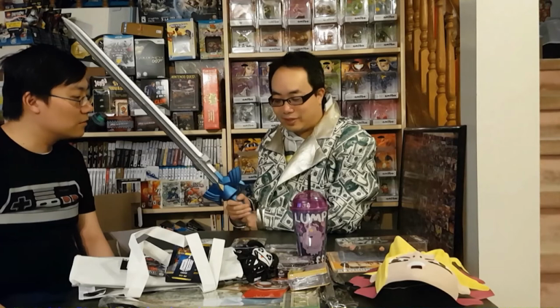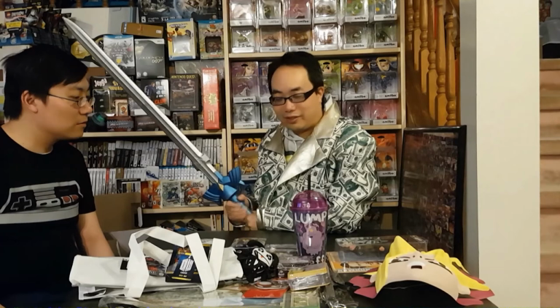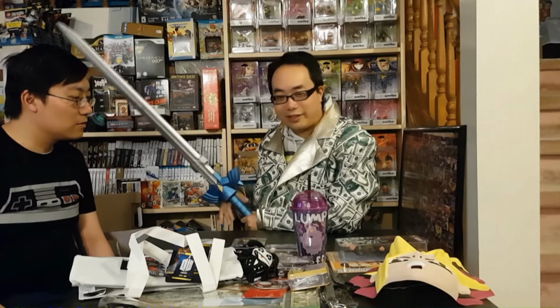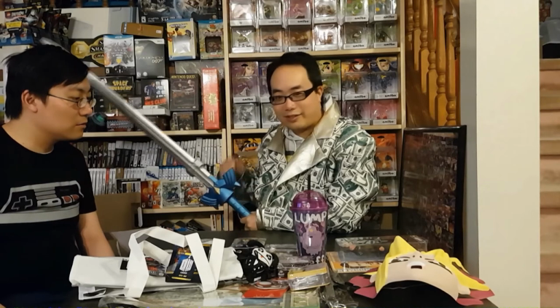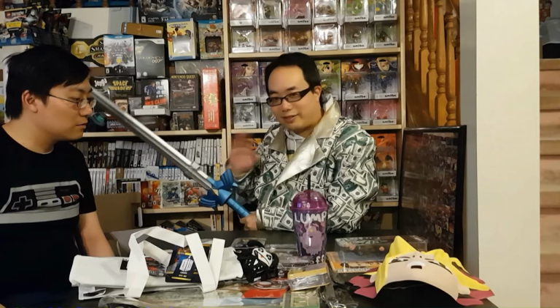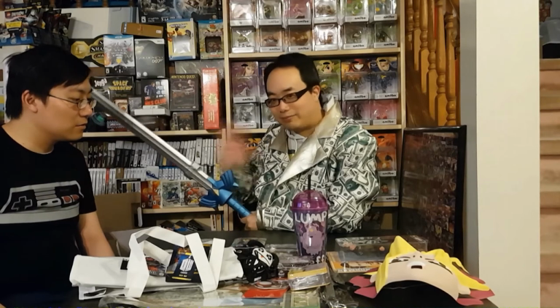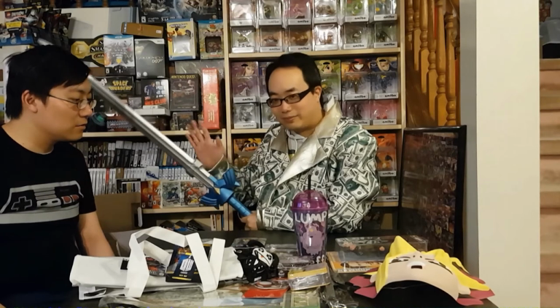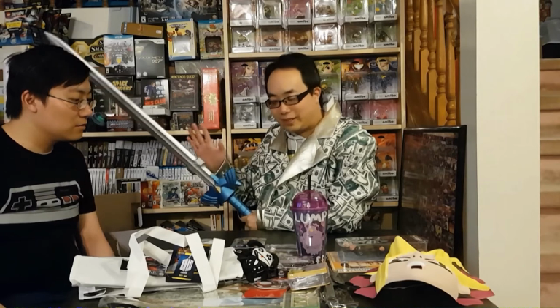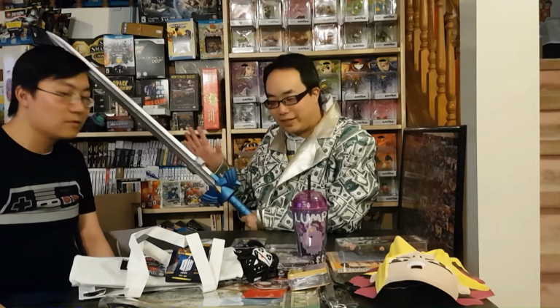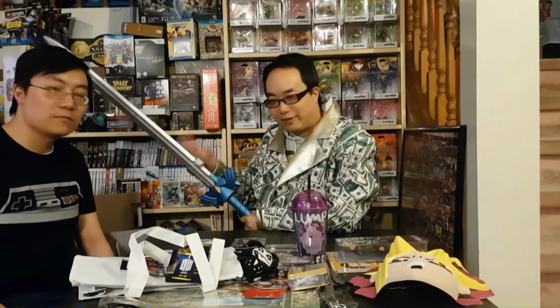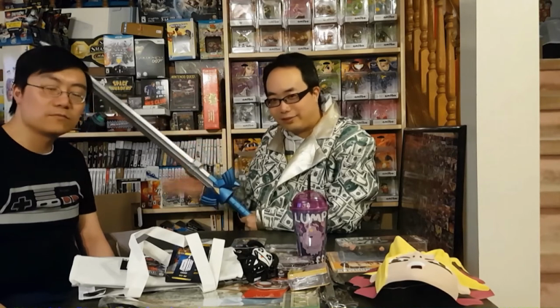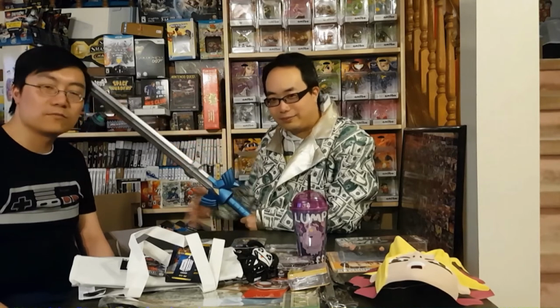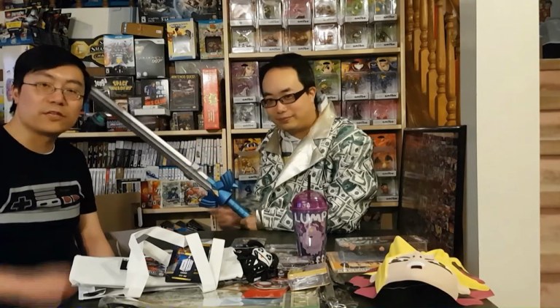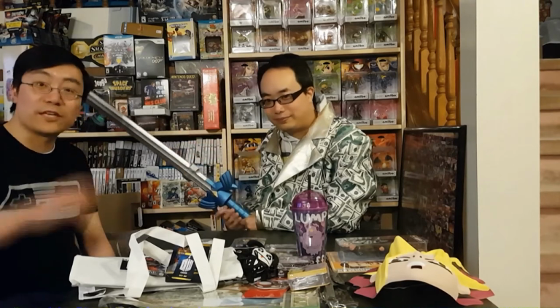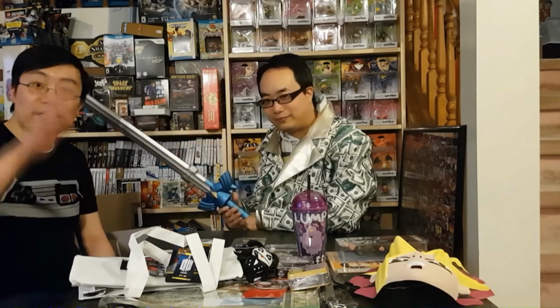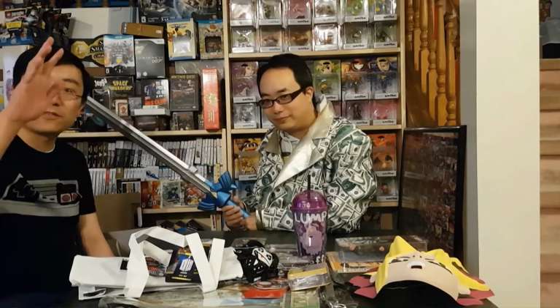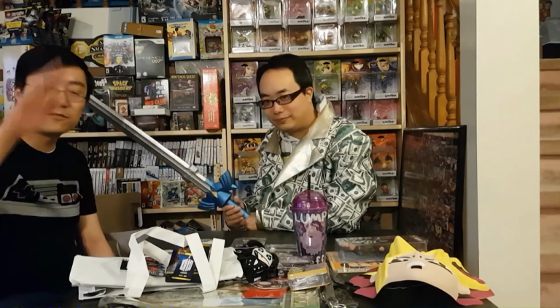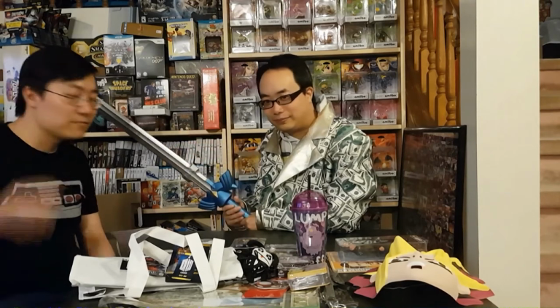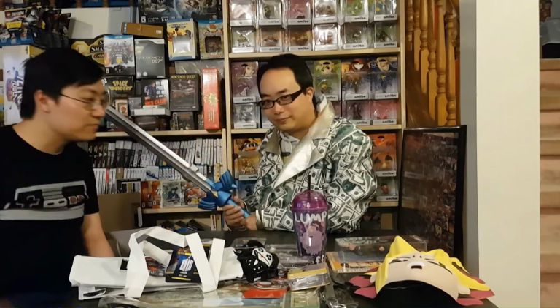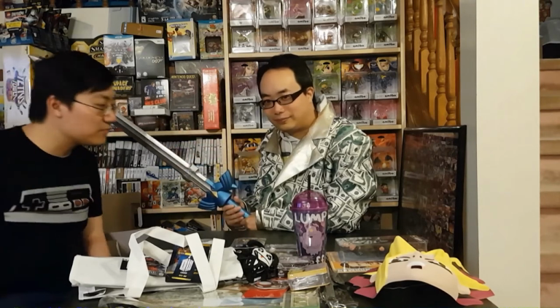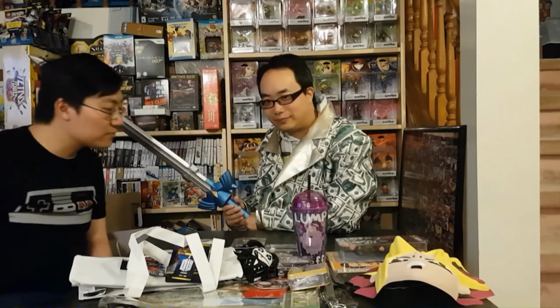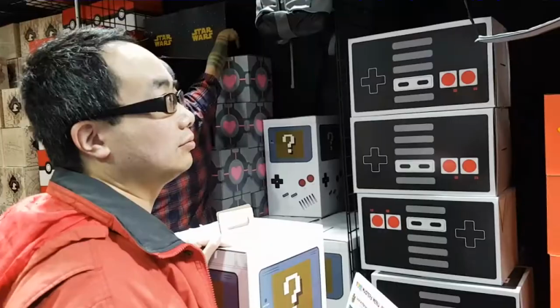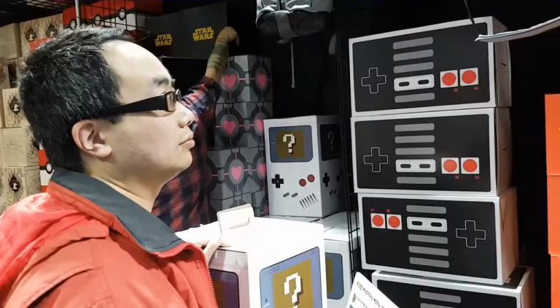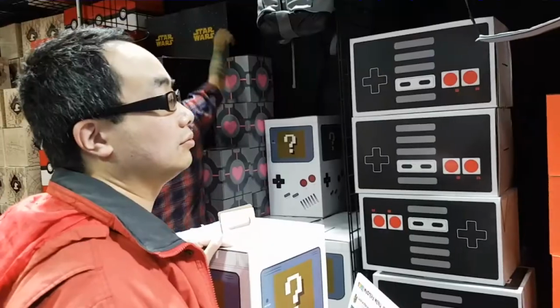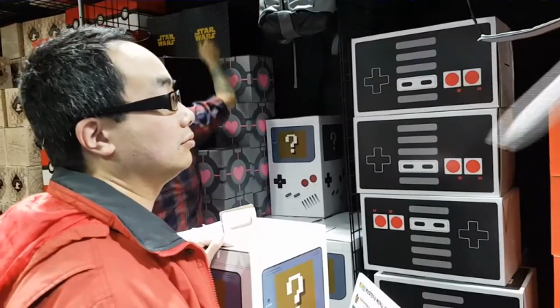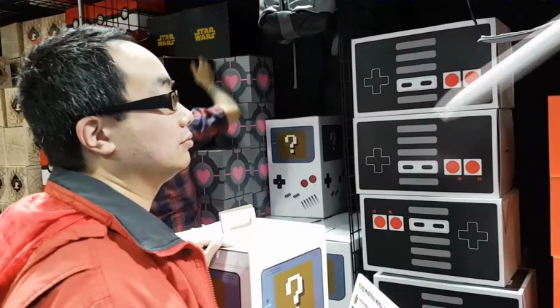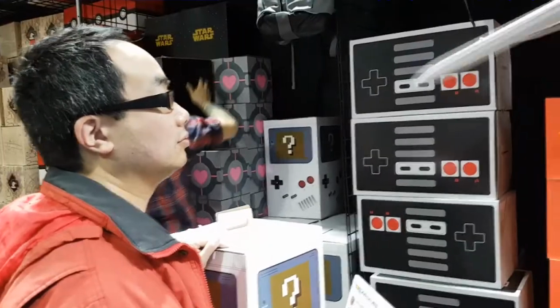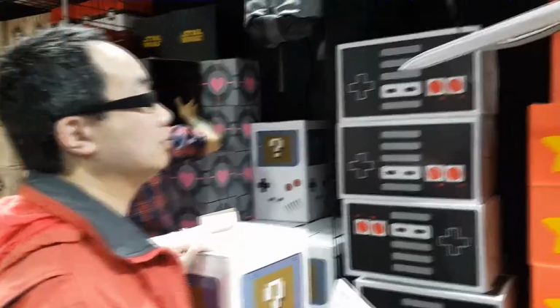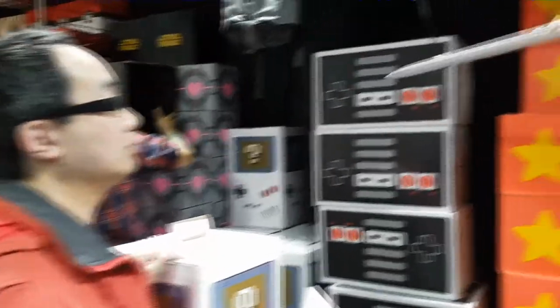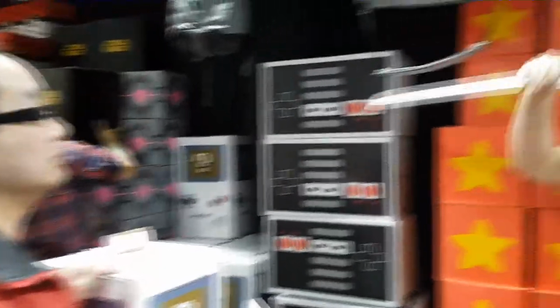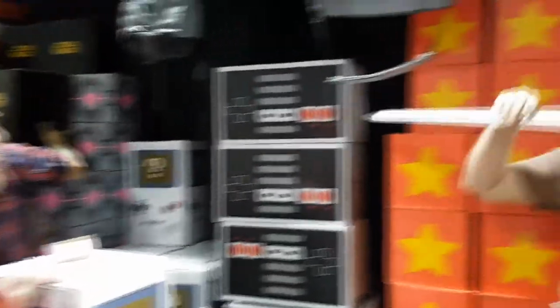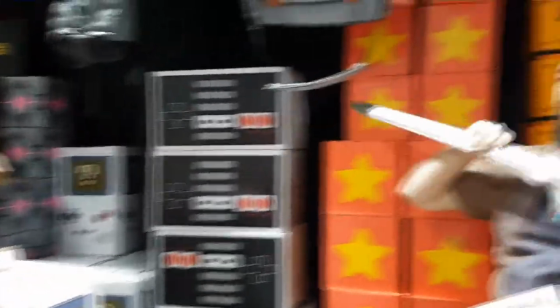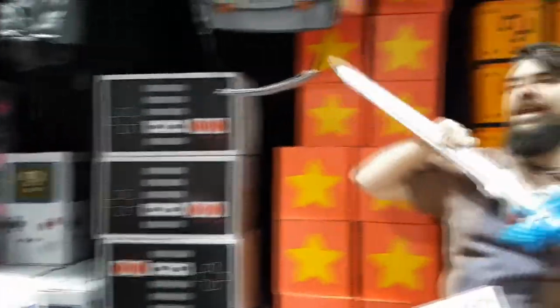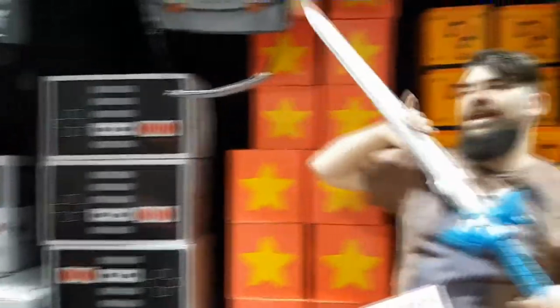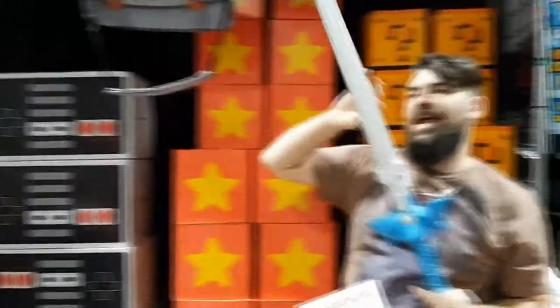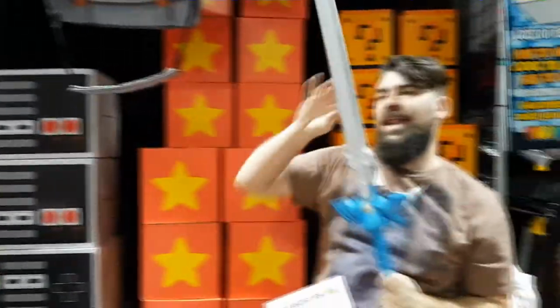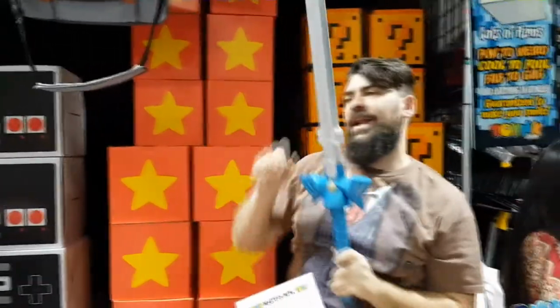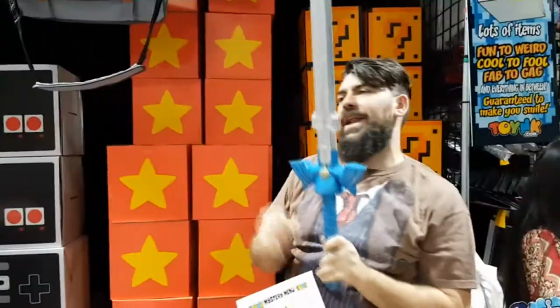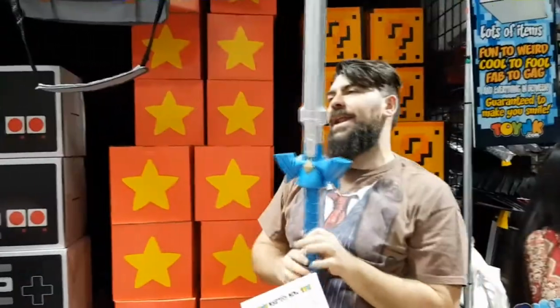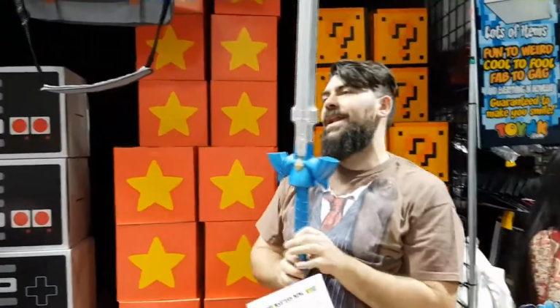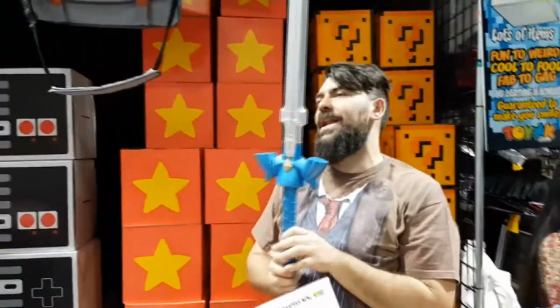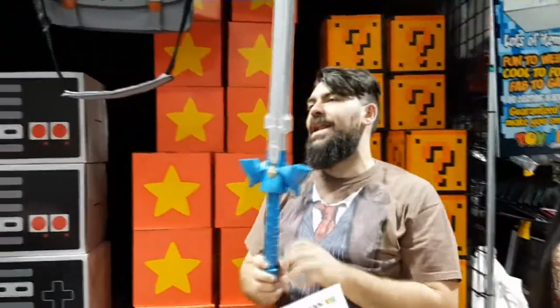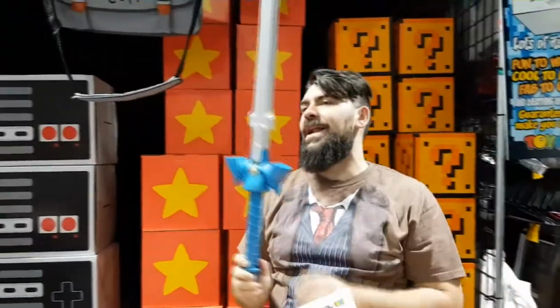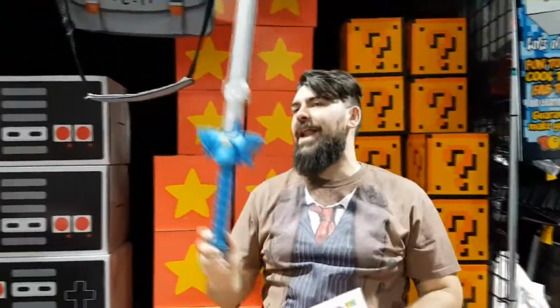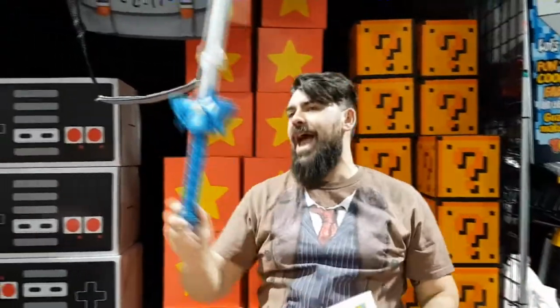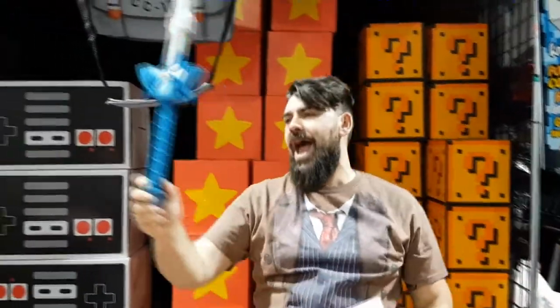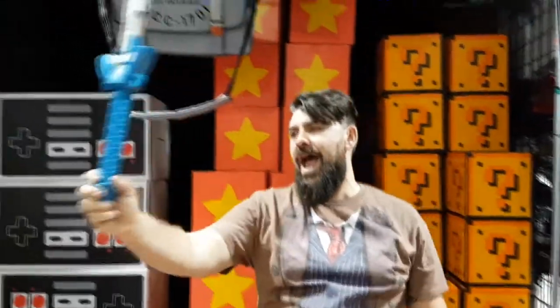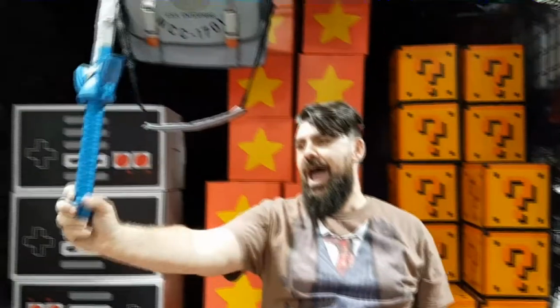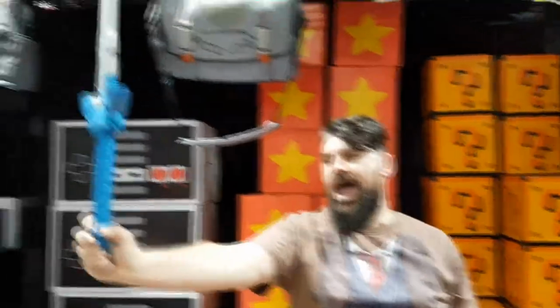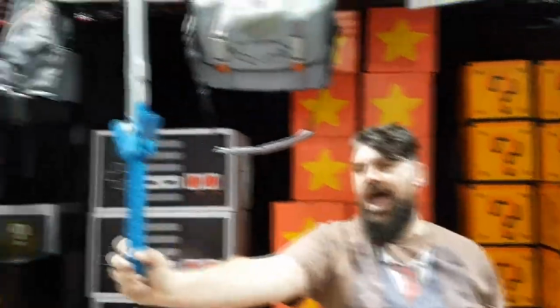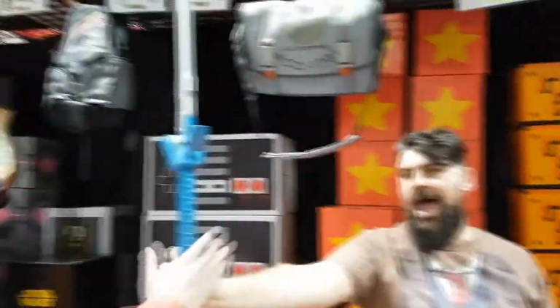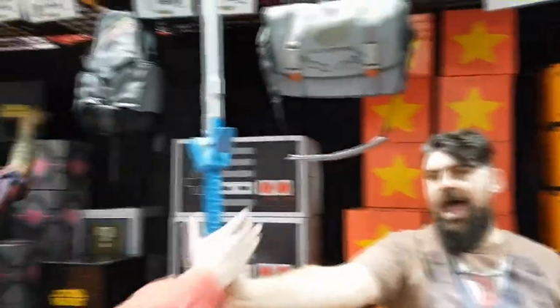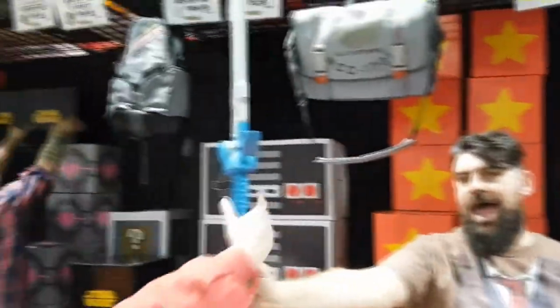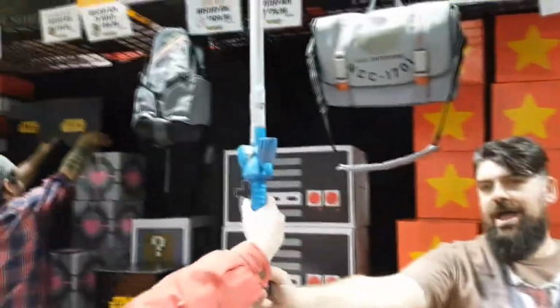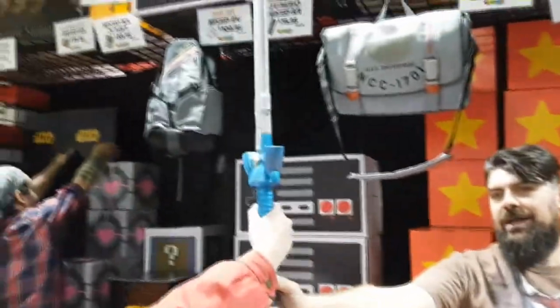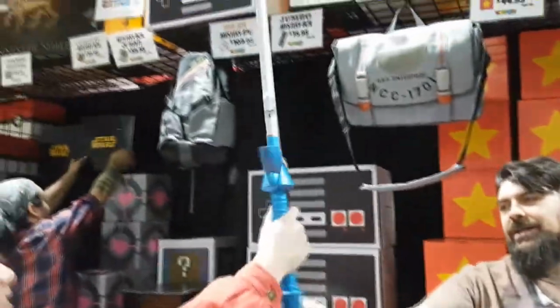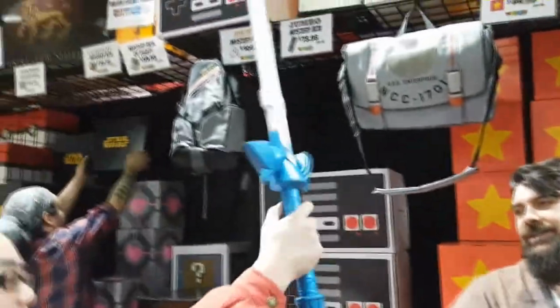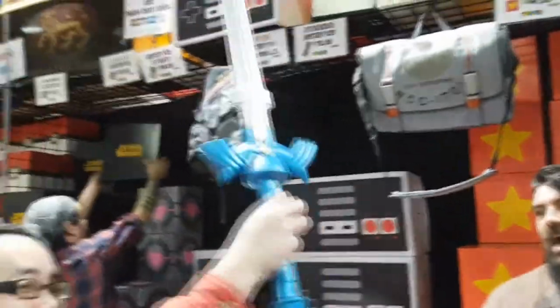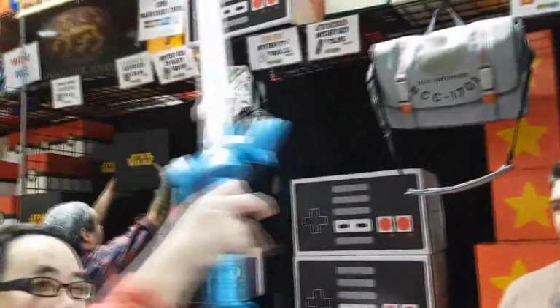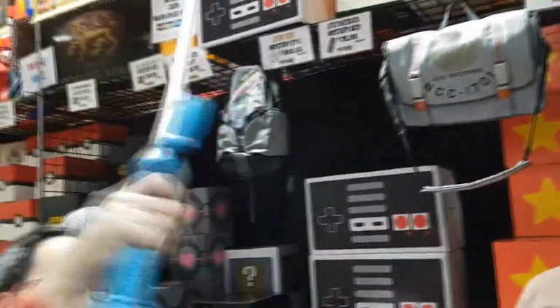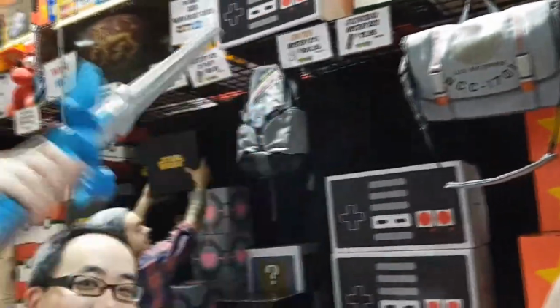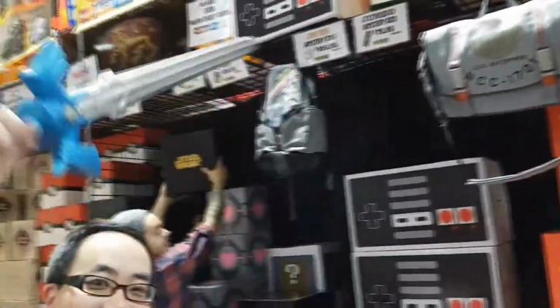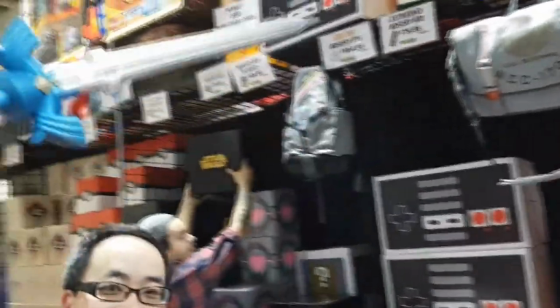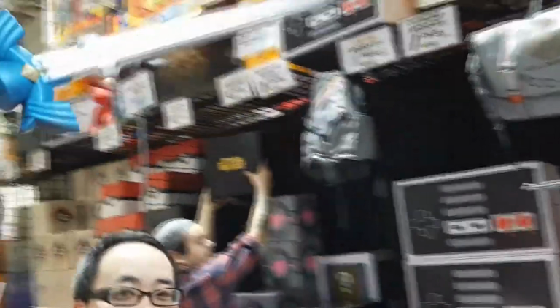Till next time. Later. See ya. And this is for you — da-da-da-da-da-da-da-da-da-da-da-da, da-da-da-da-da!